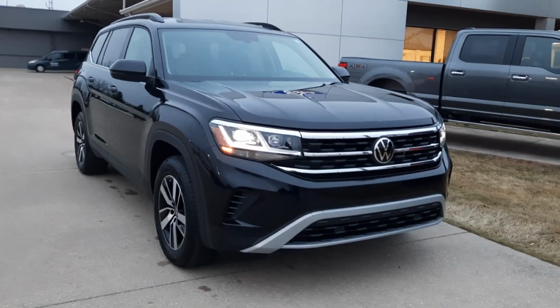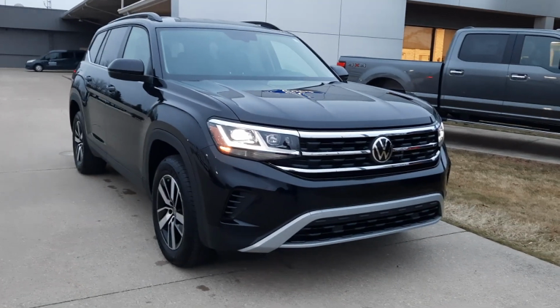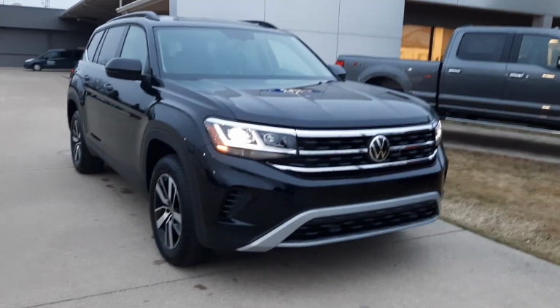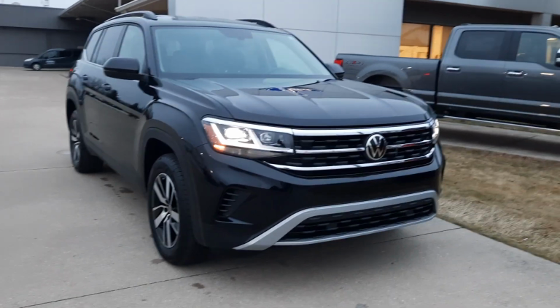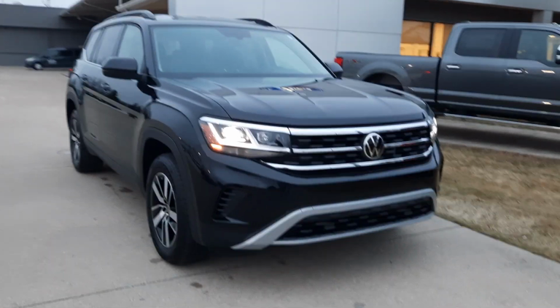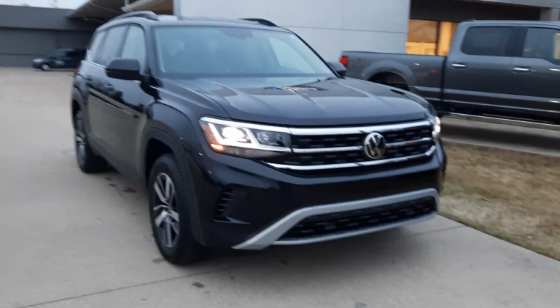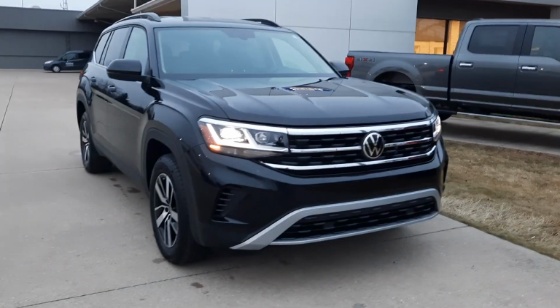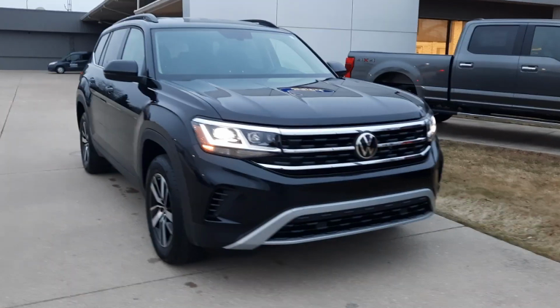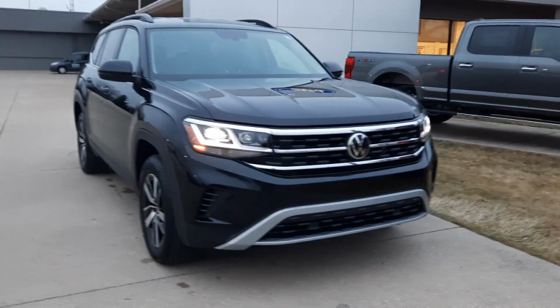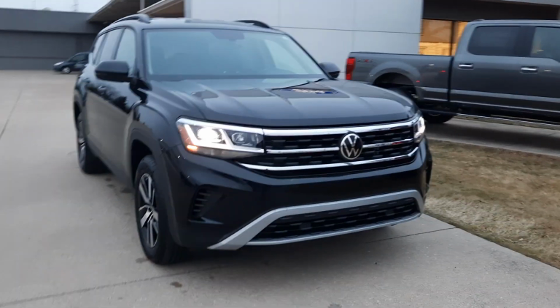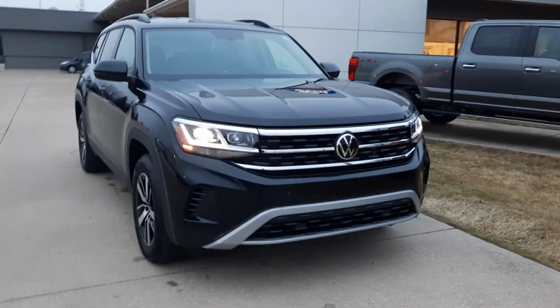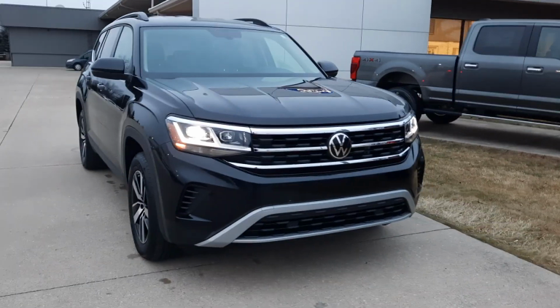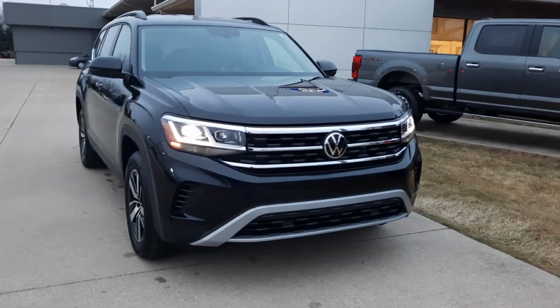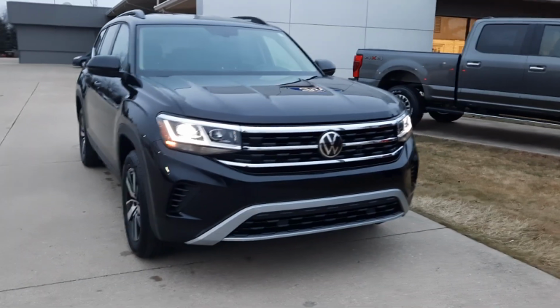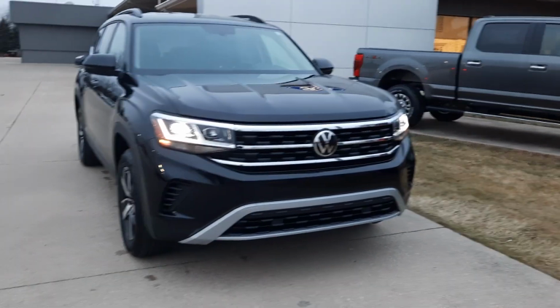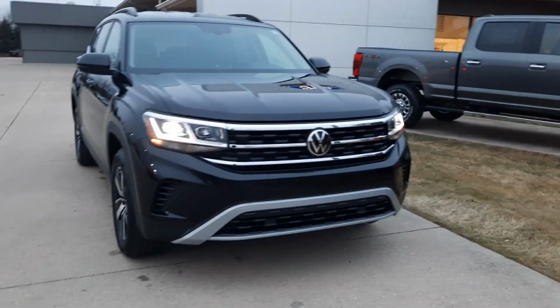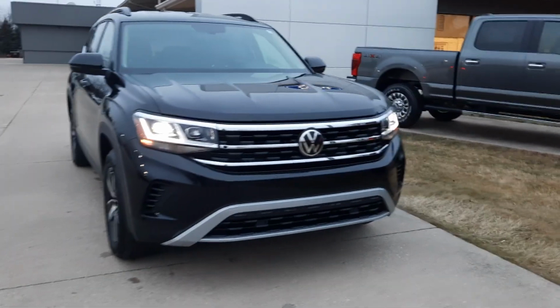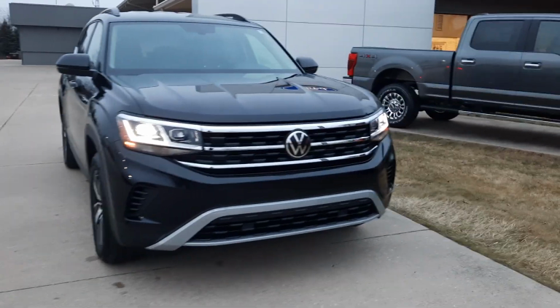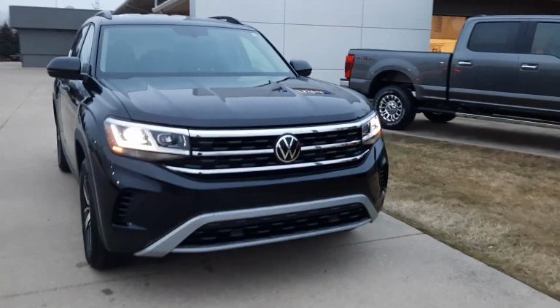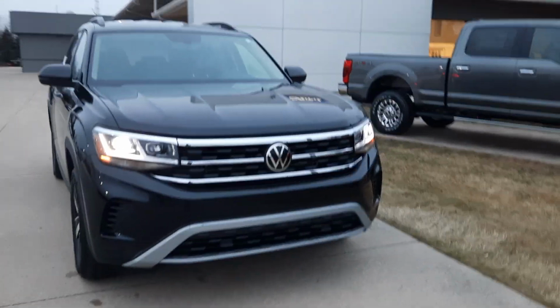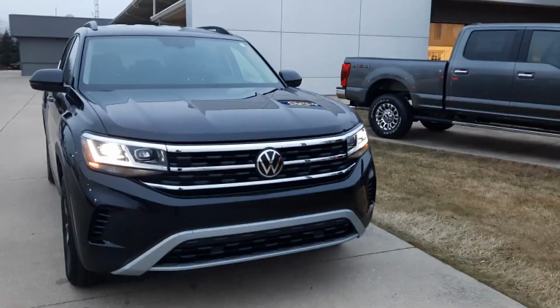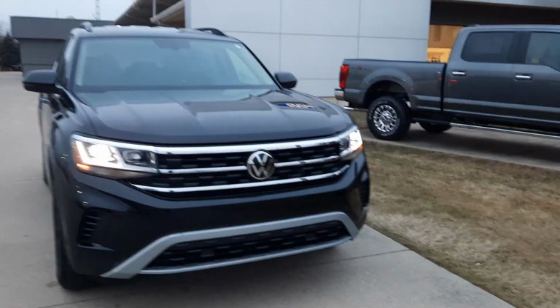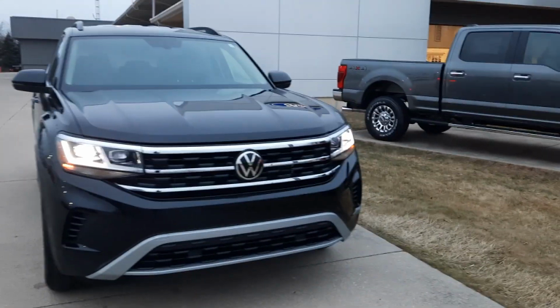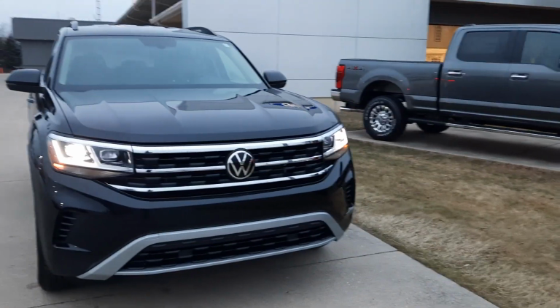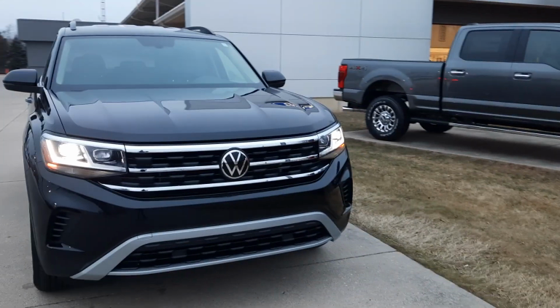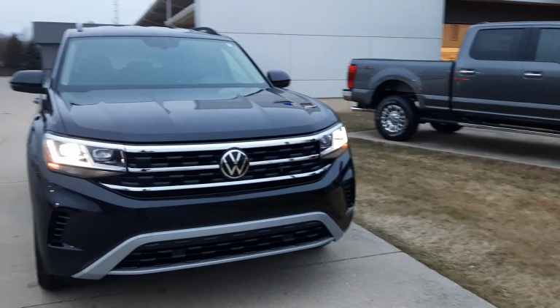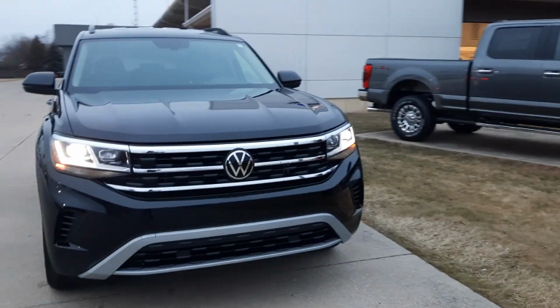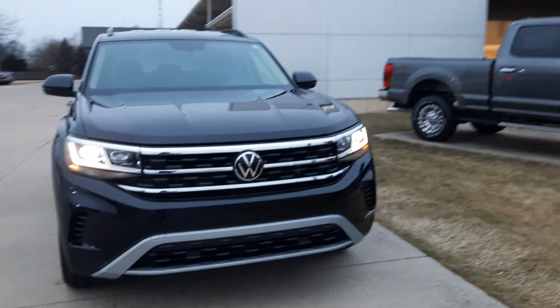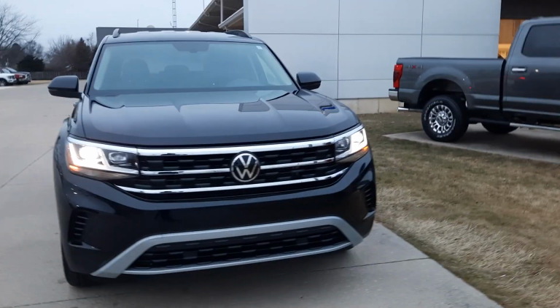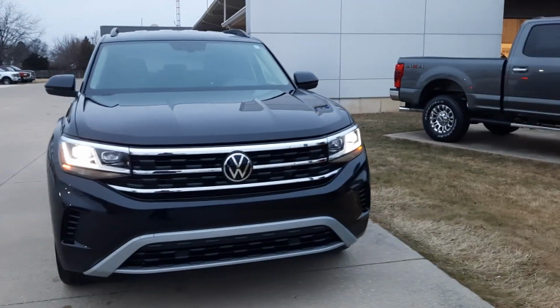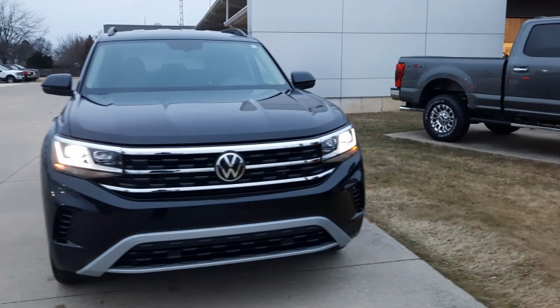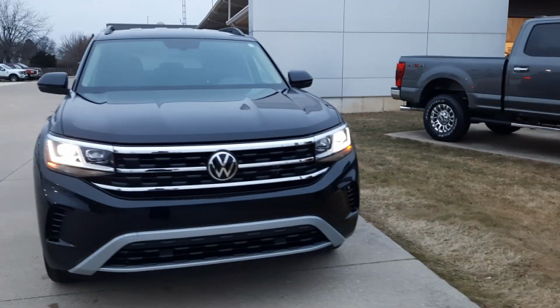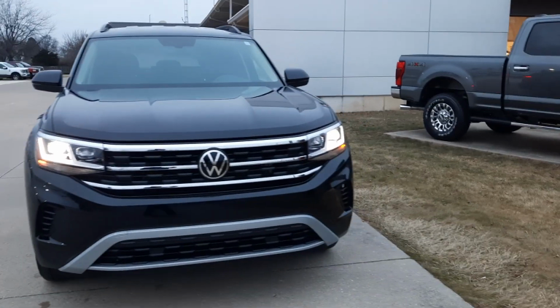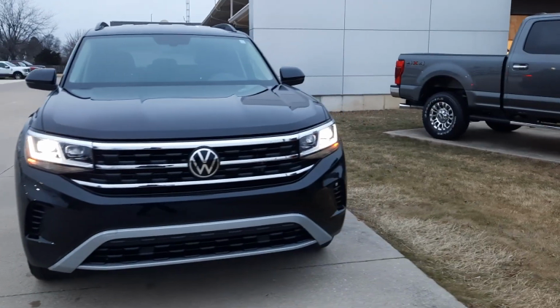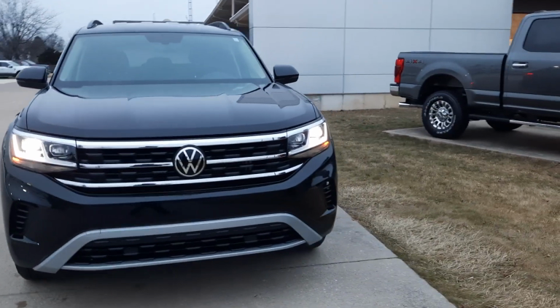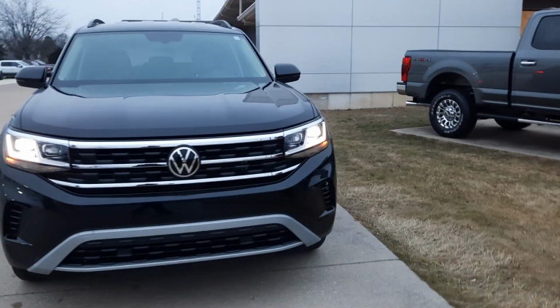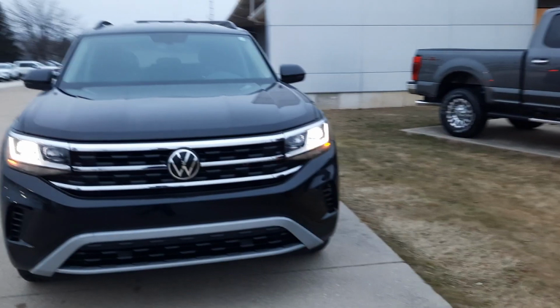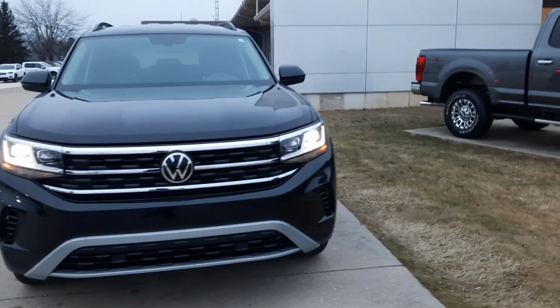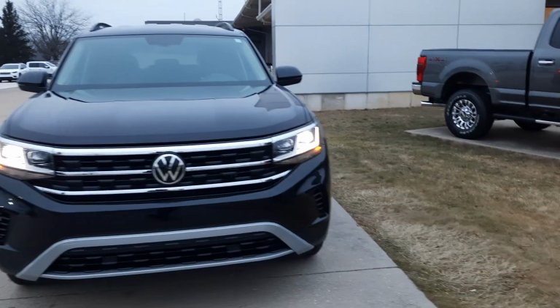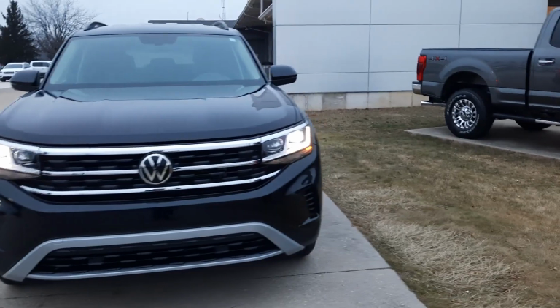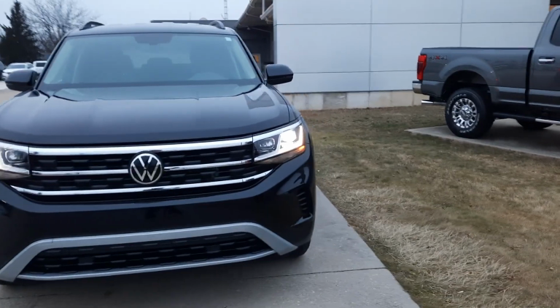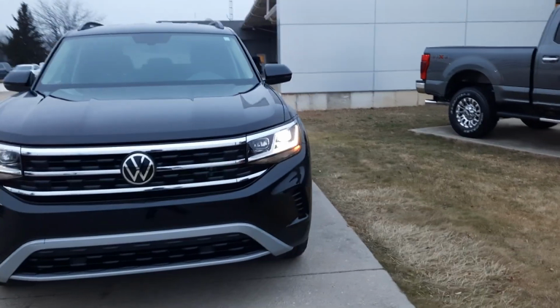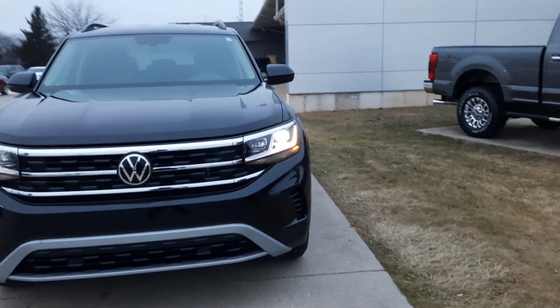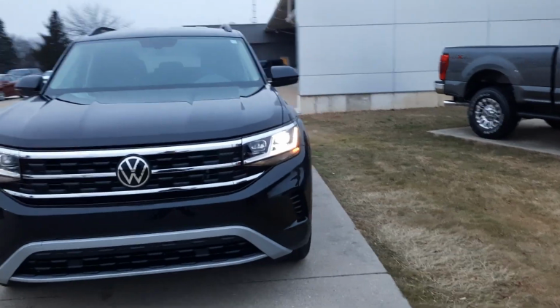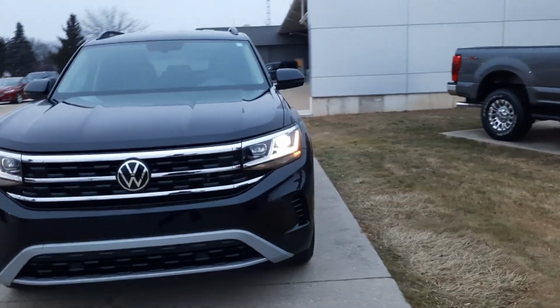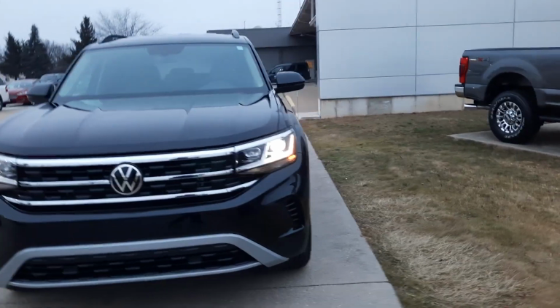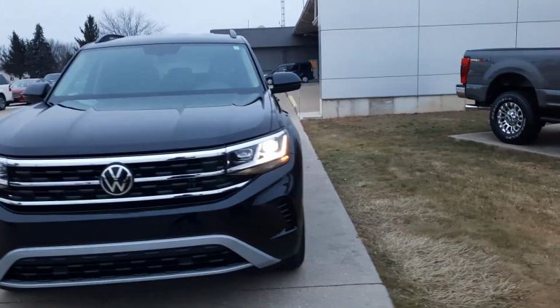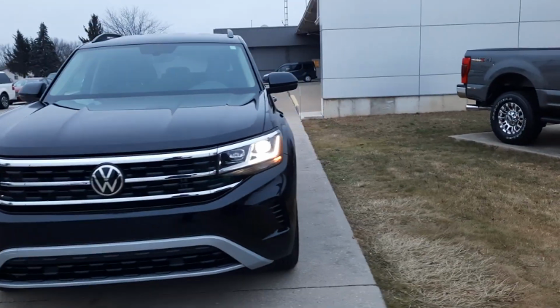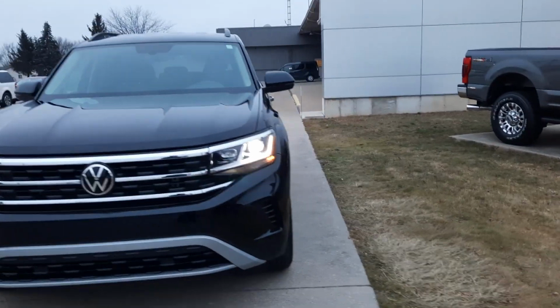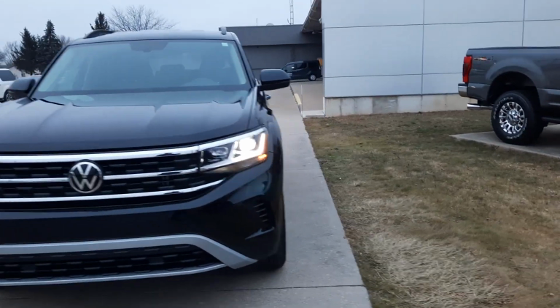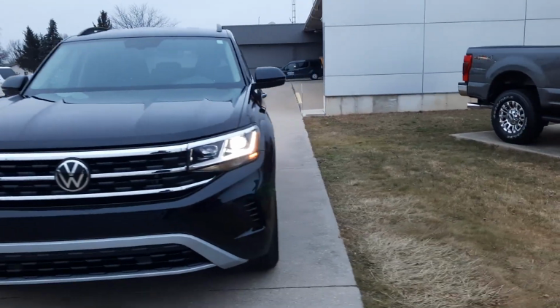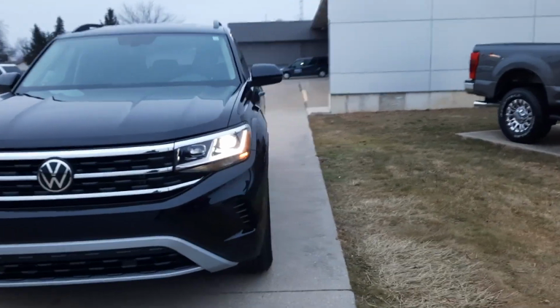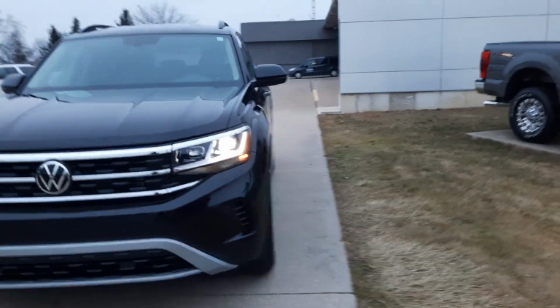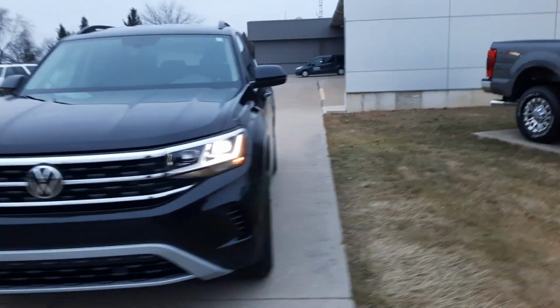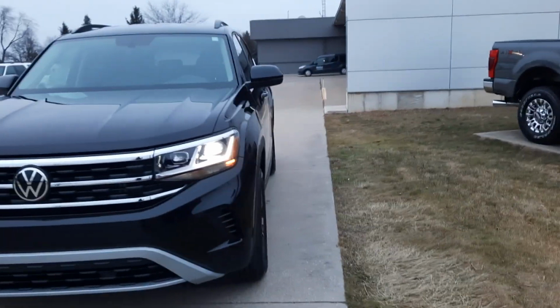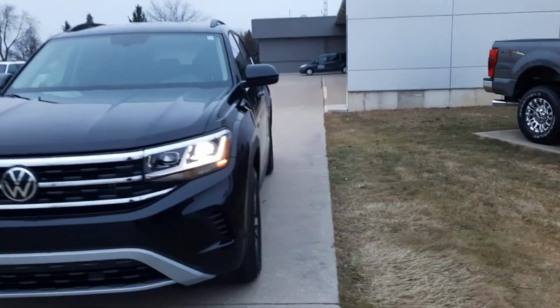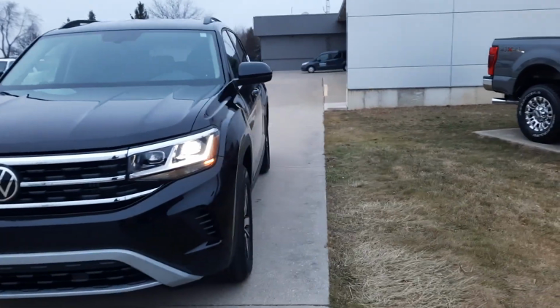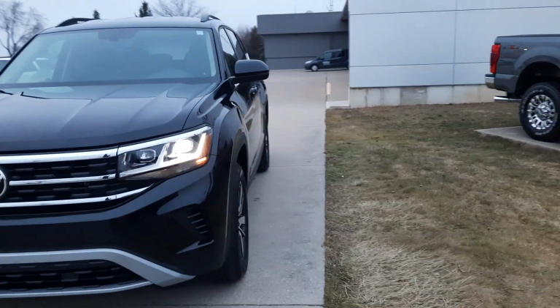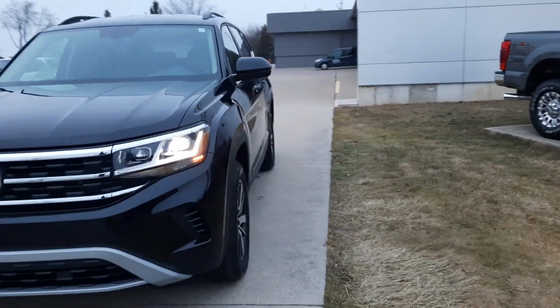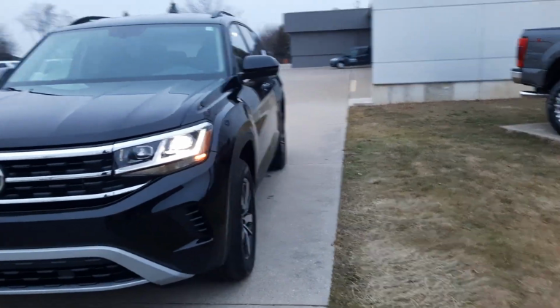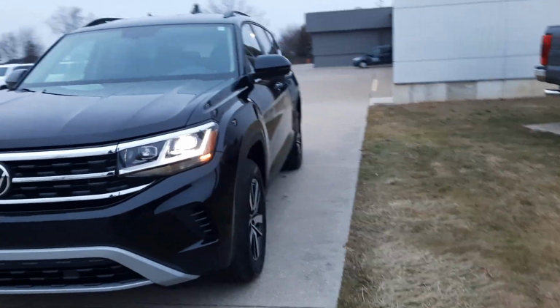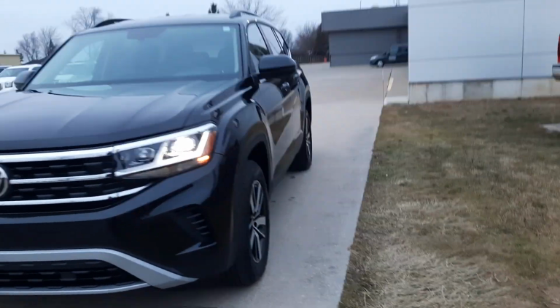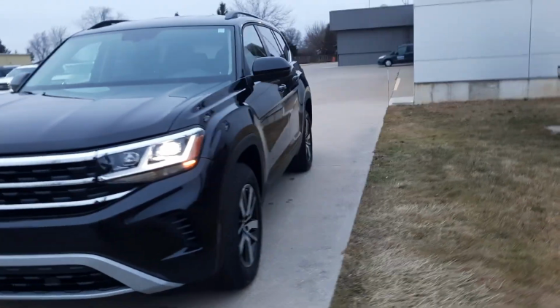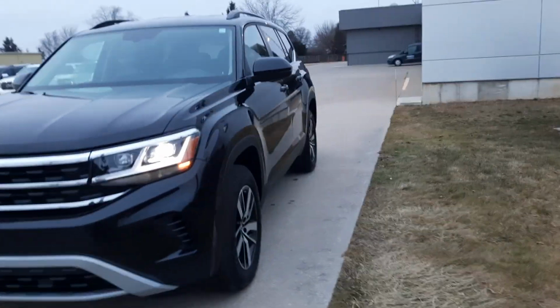Angel here at Terry Henrichs Ford, going to take you on a quick walk around of this 2022 Volkswagen Atlas.